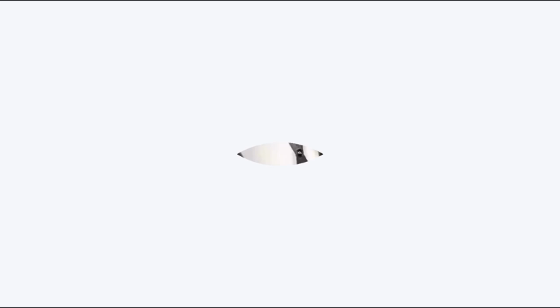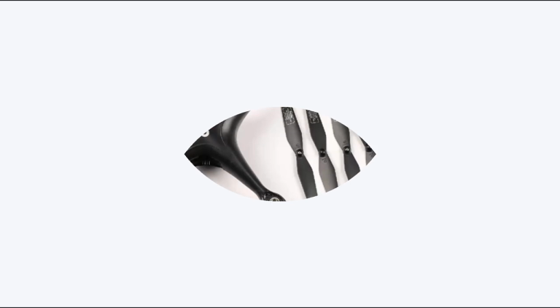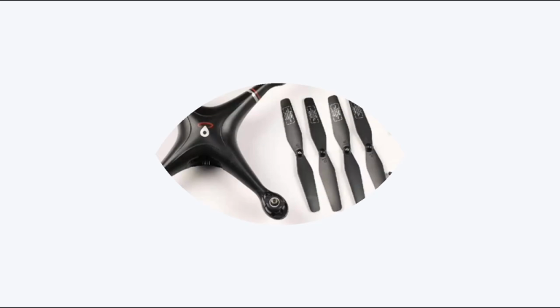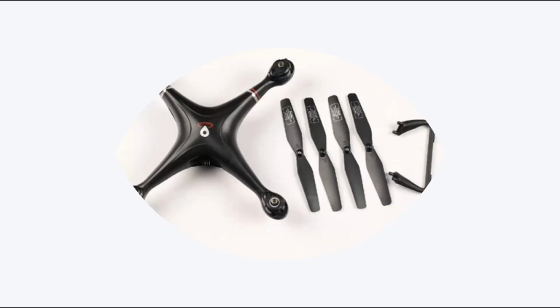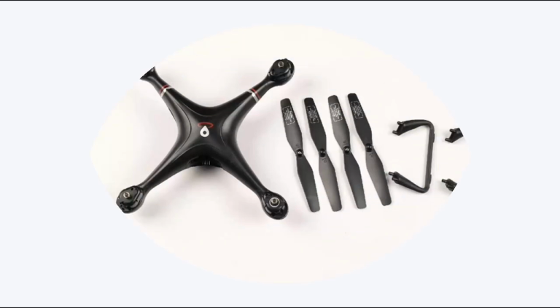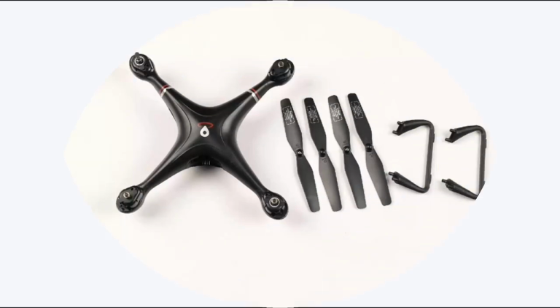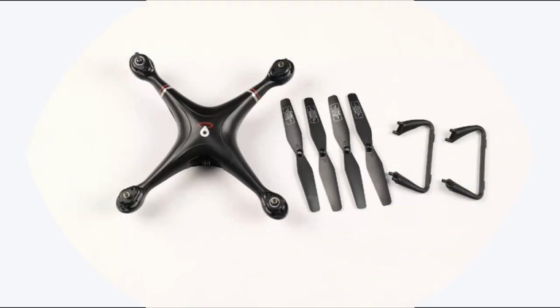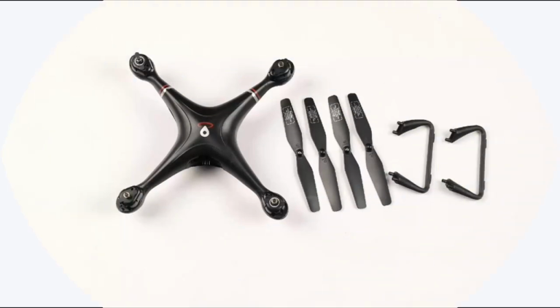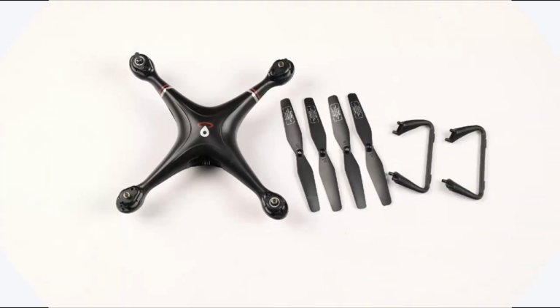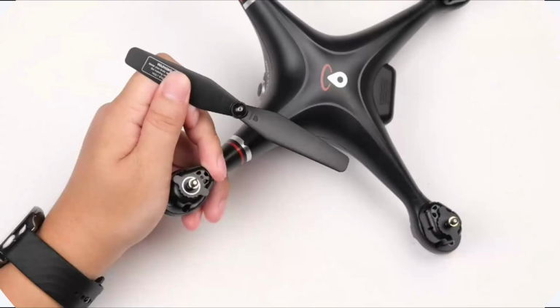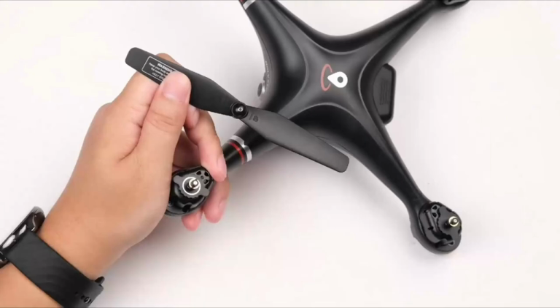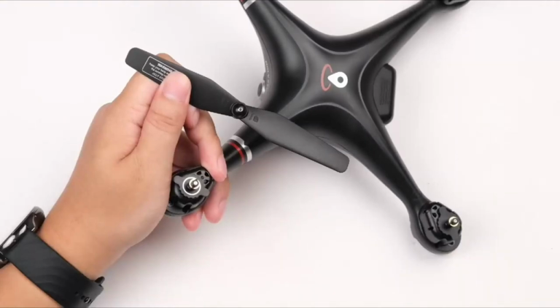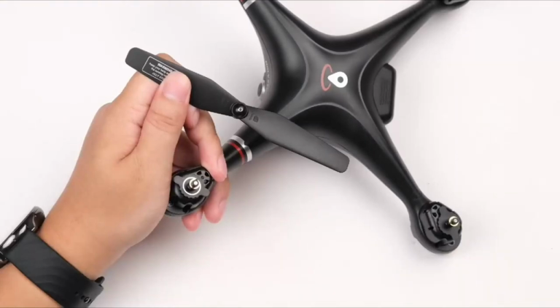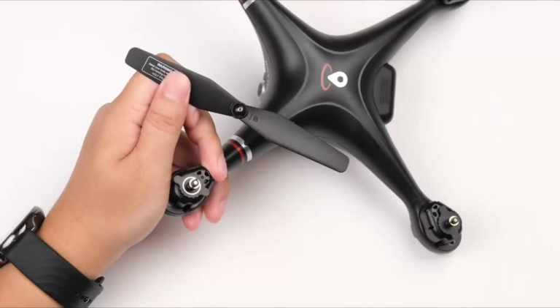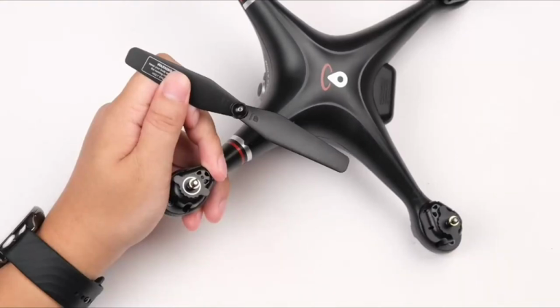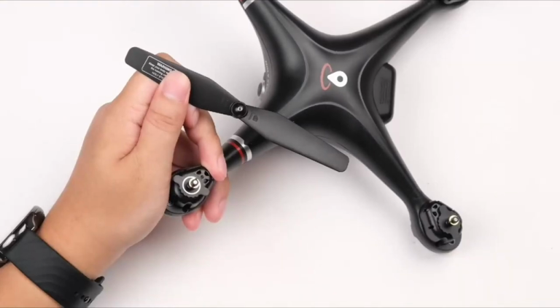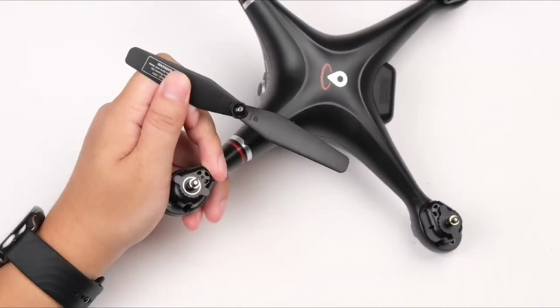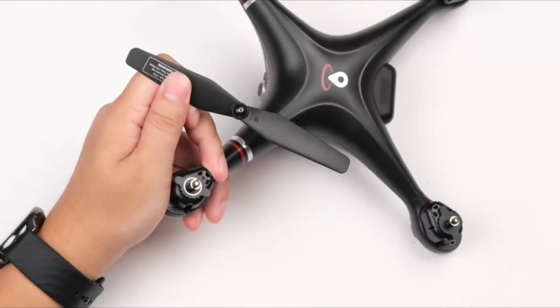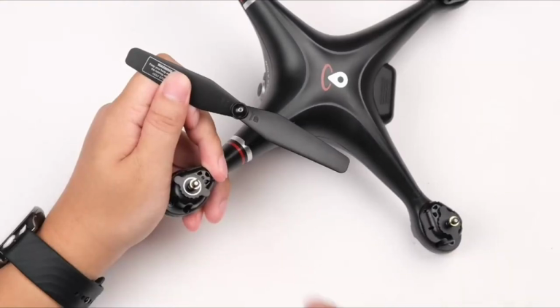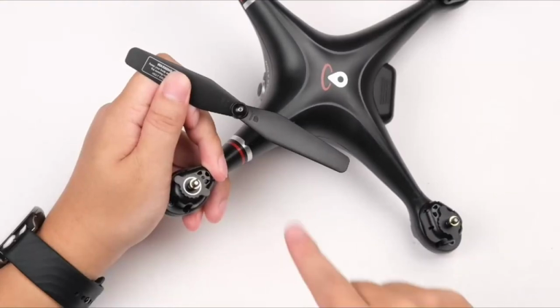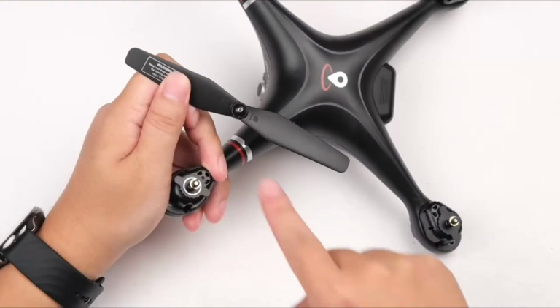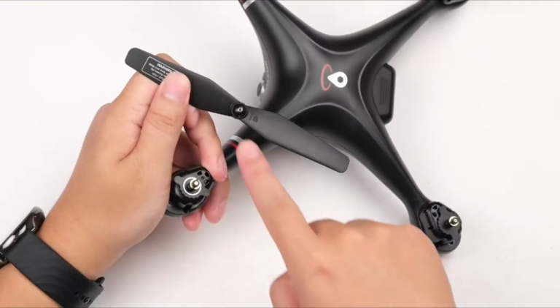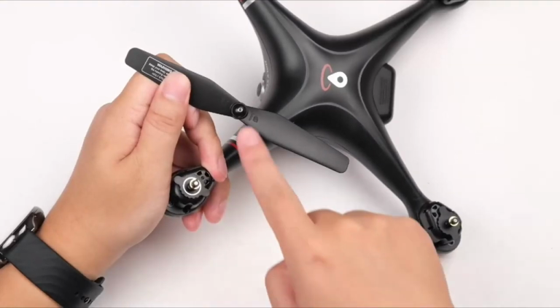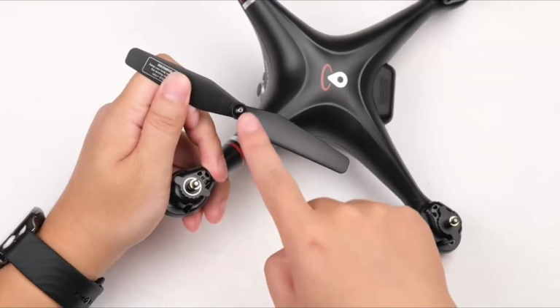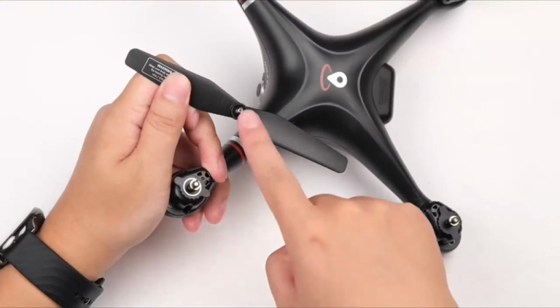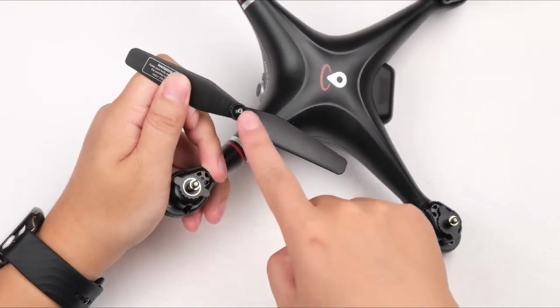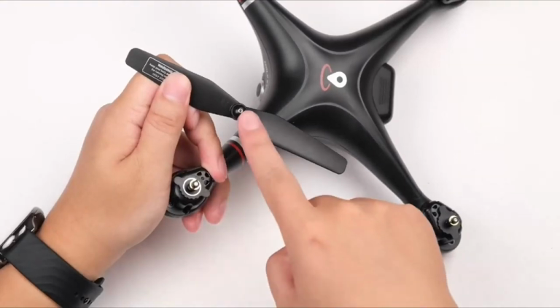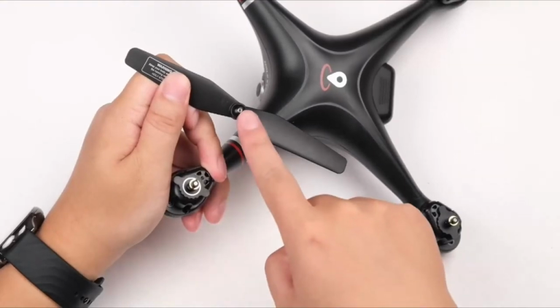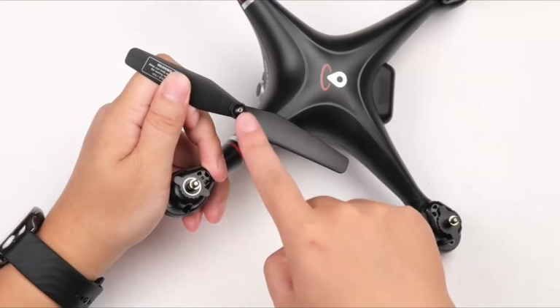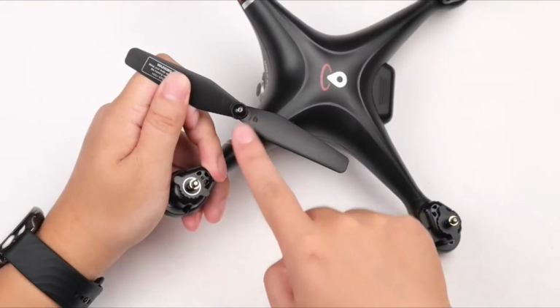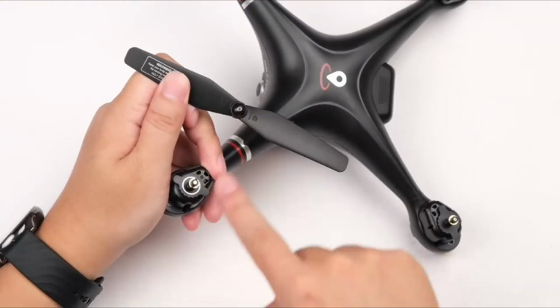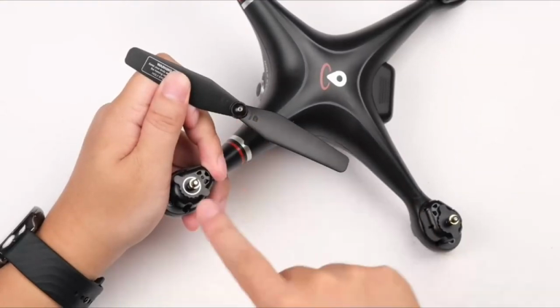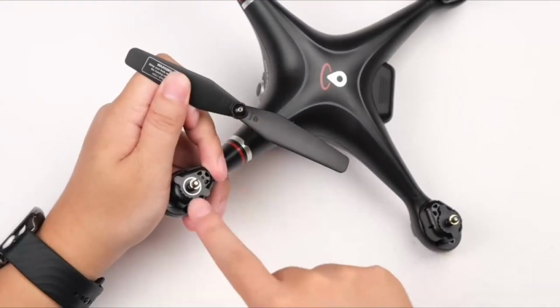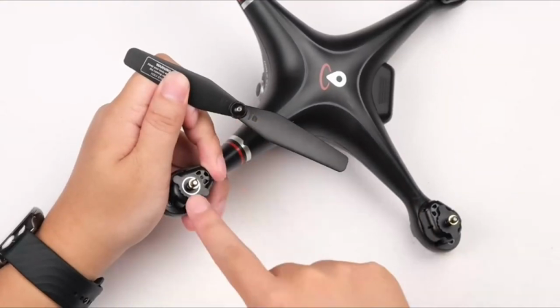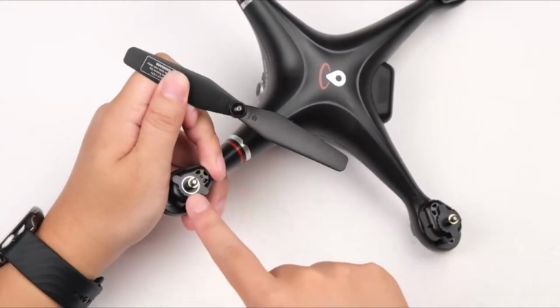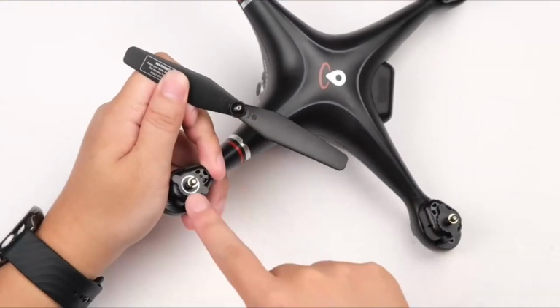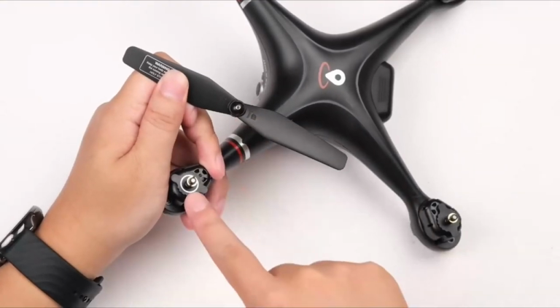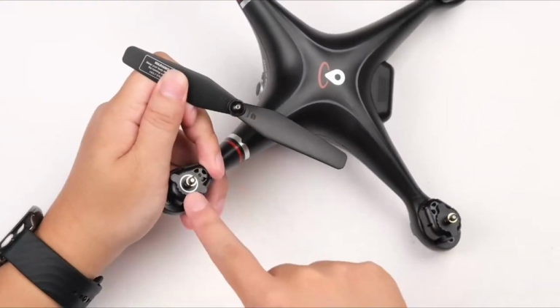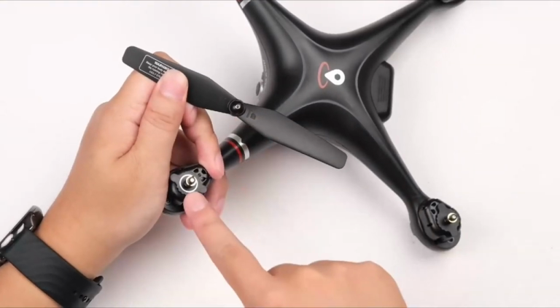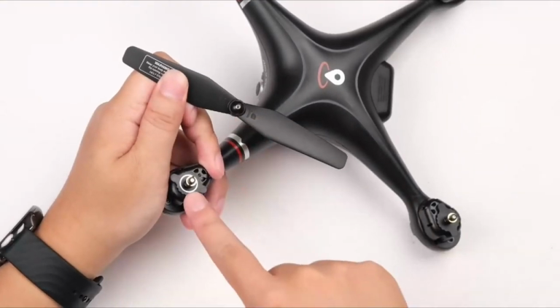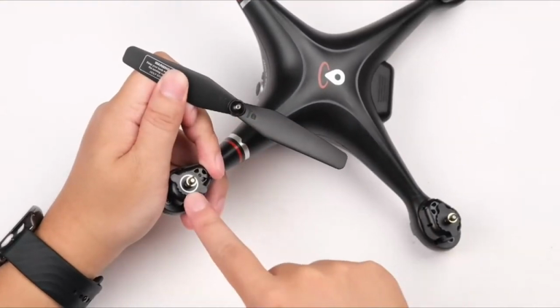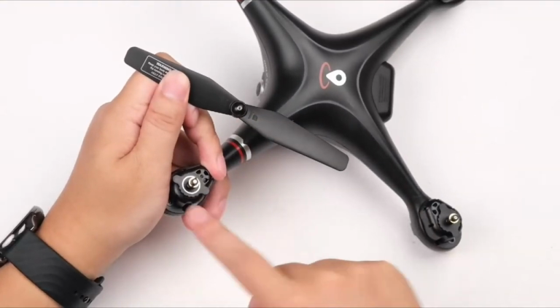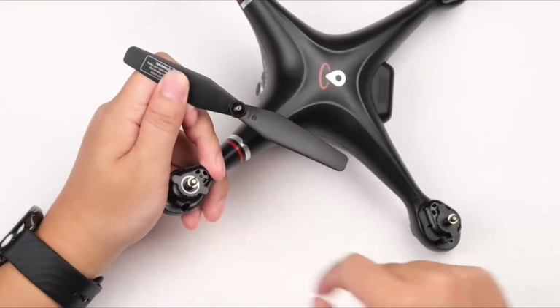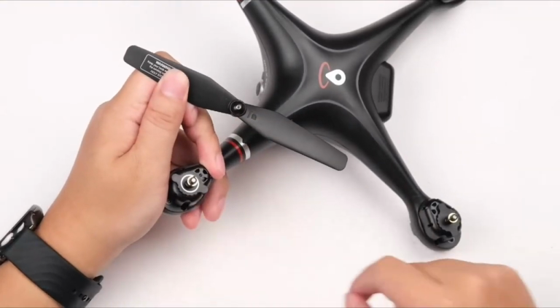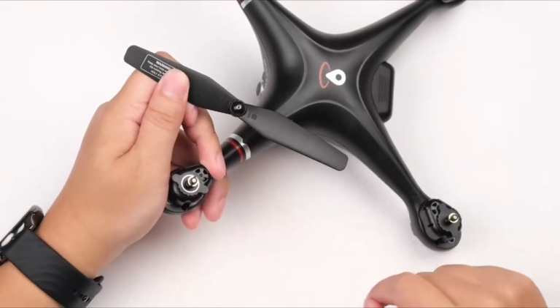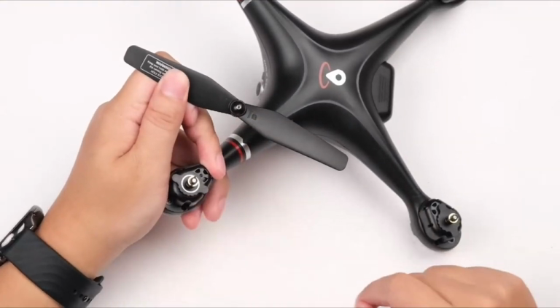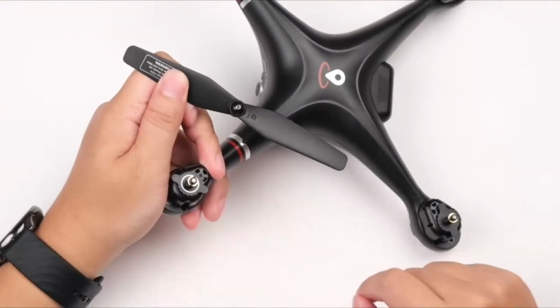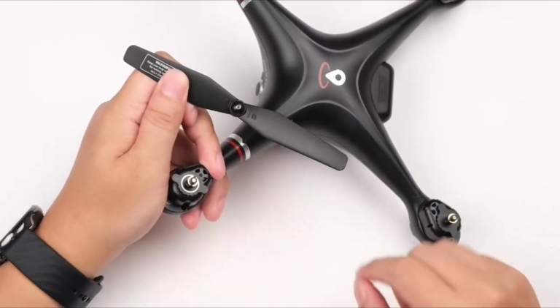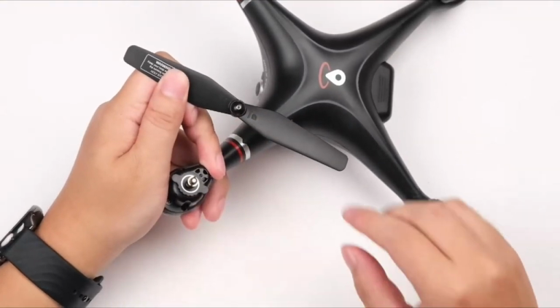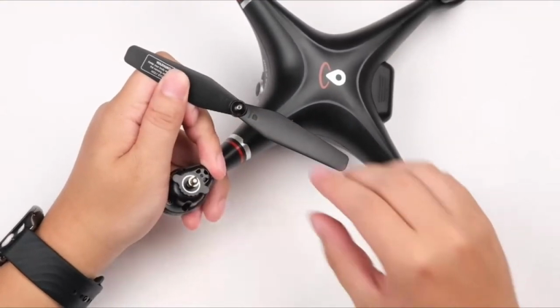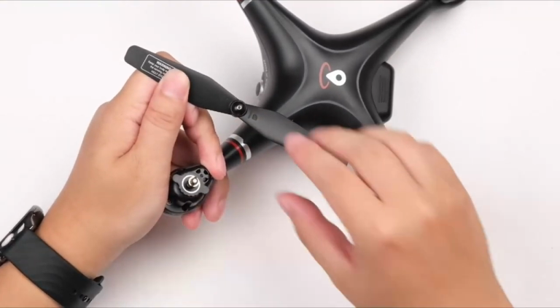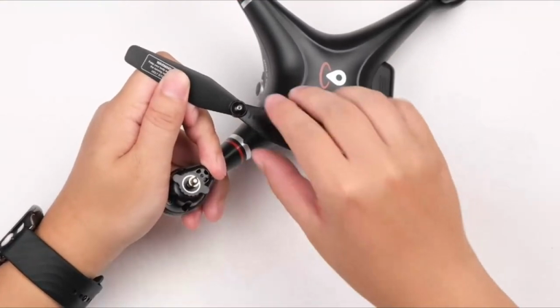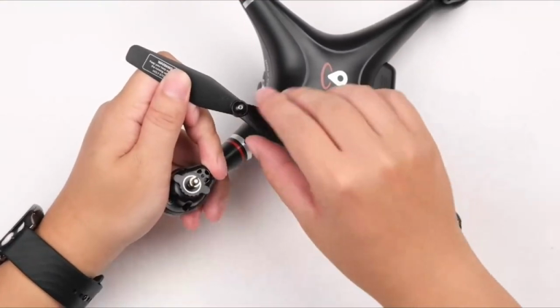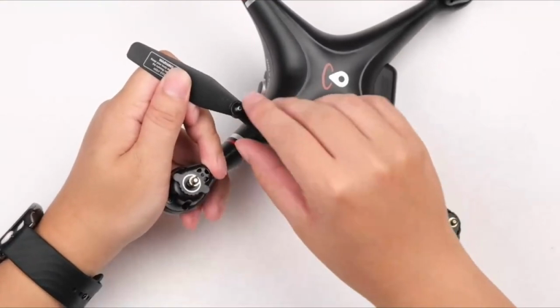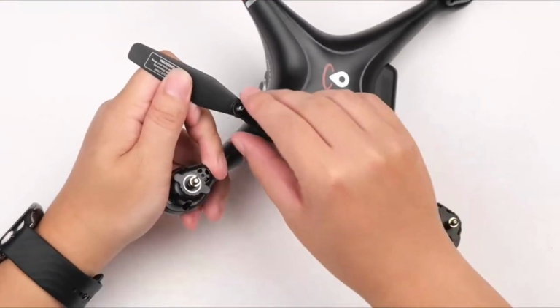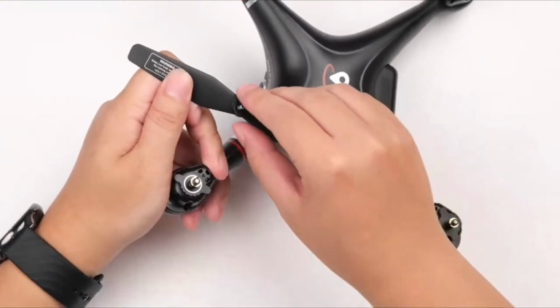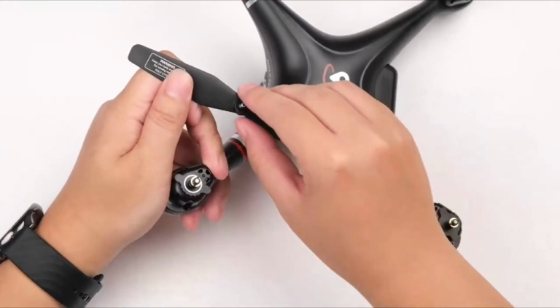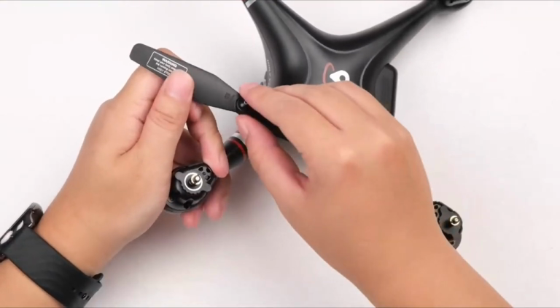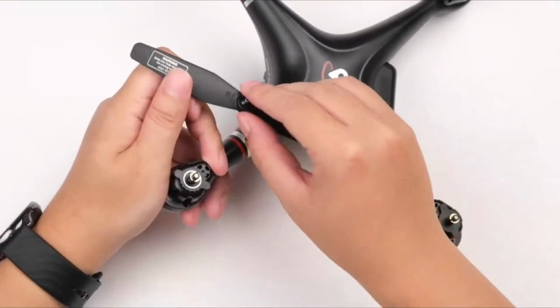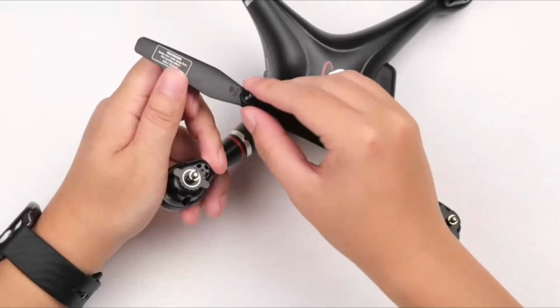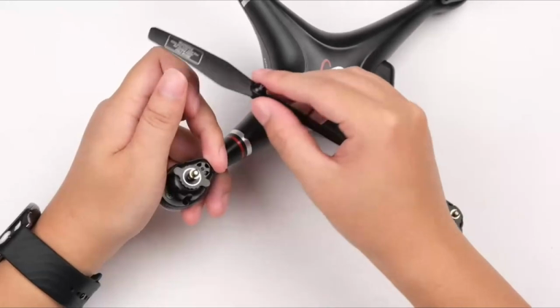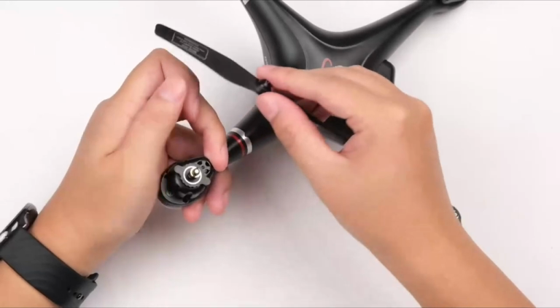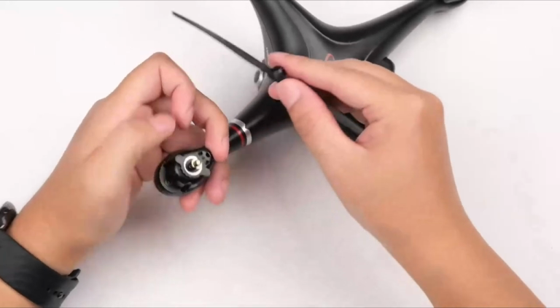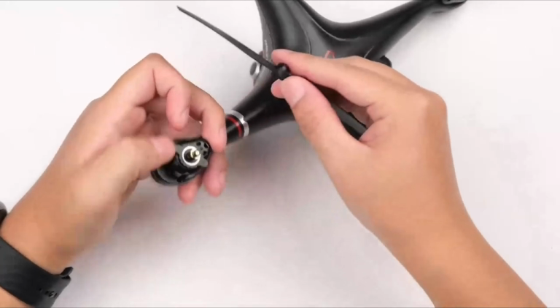Hello everyone, I am back with another video about the best drone under $200 with GPS you can buy on Amazon.